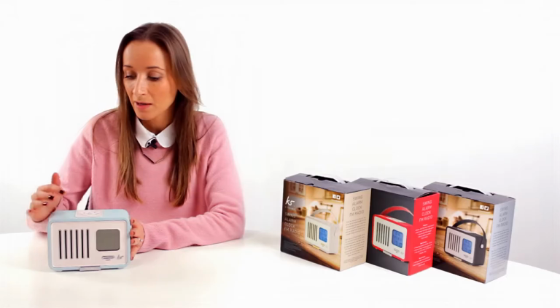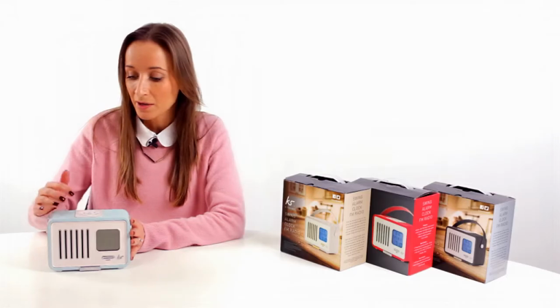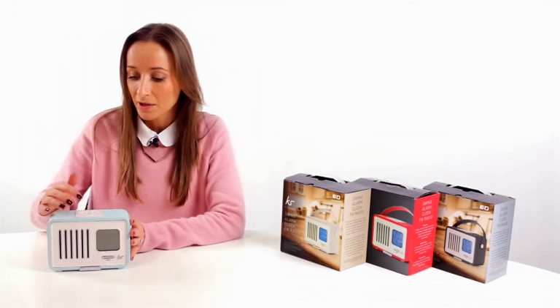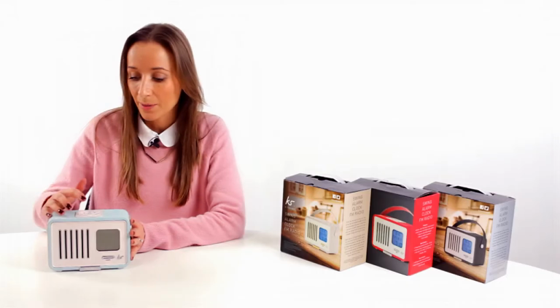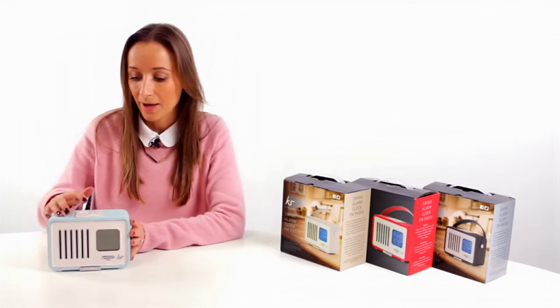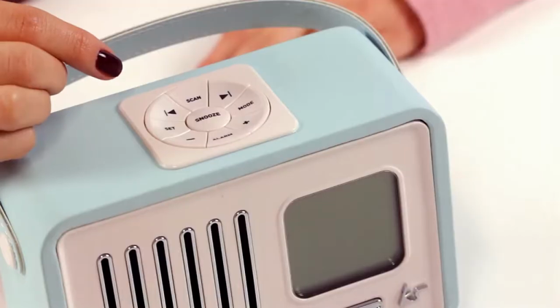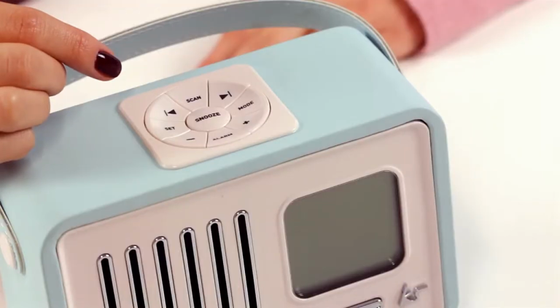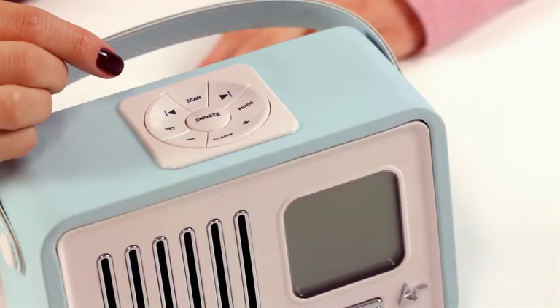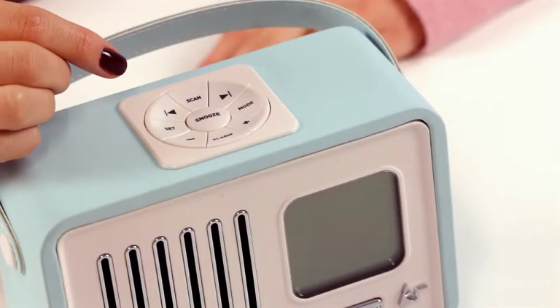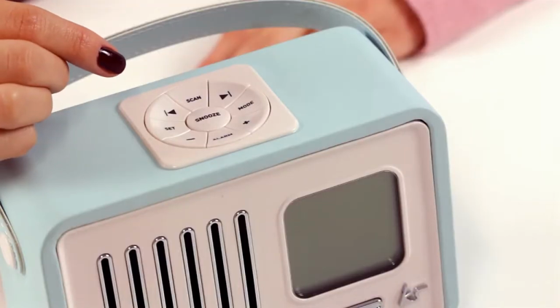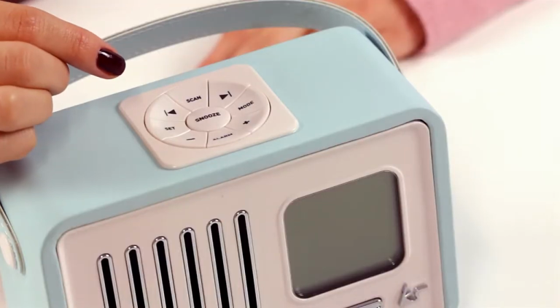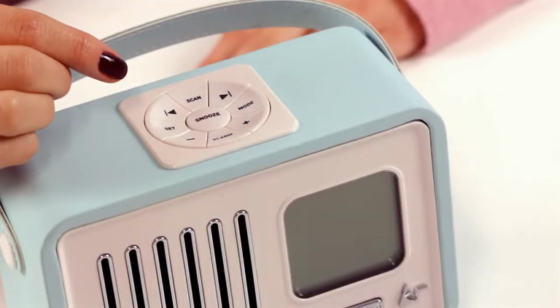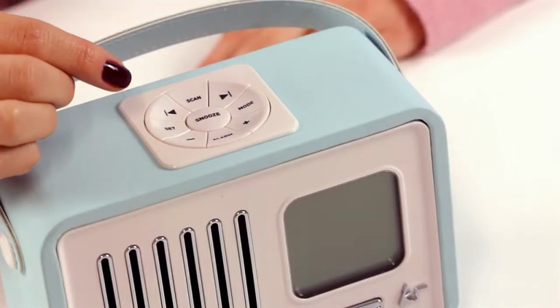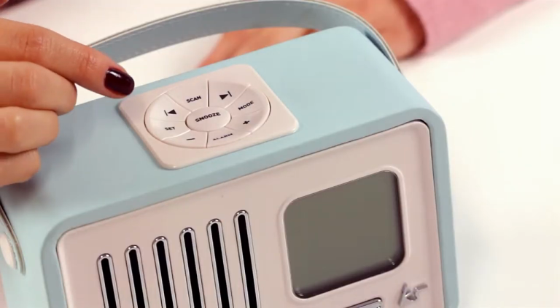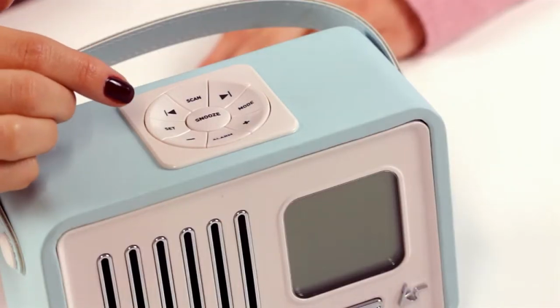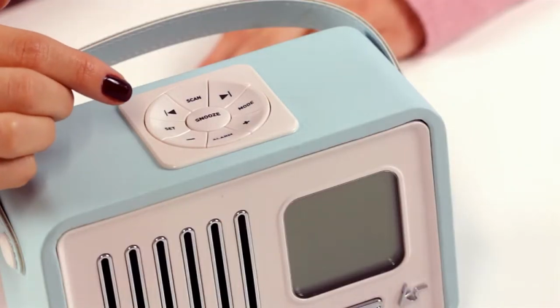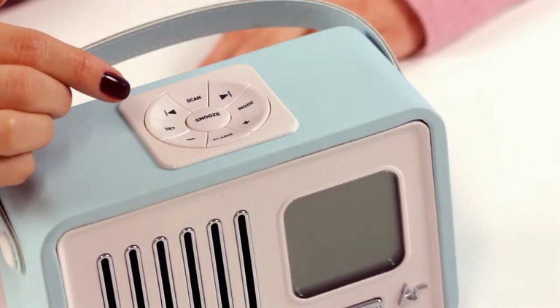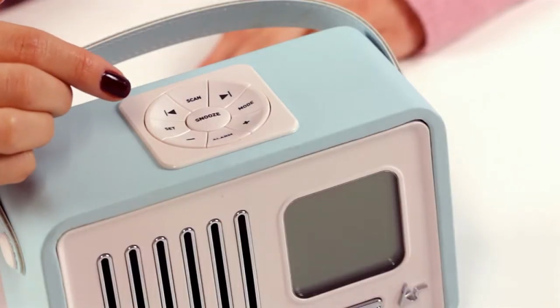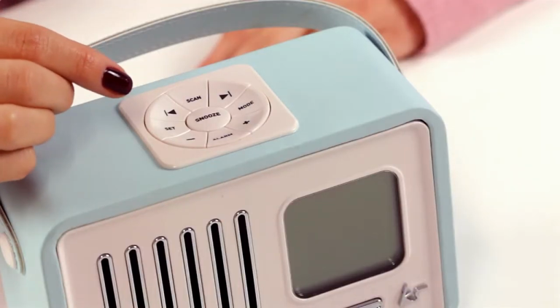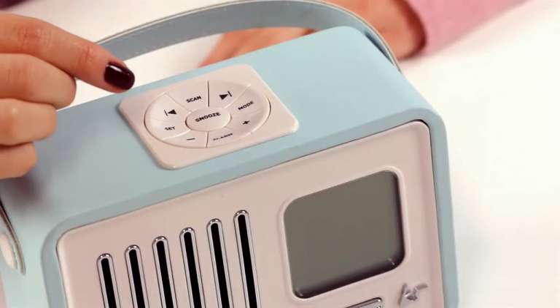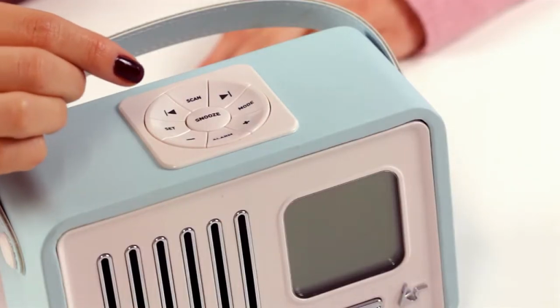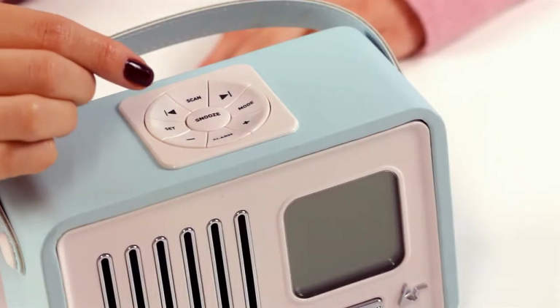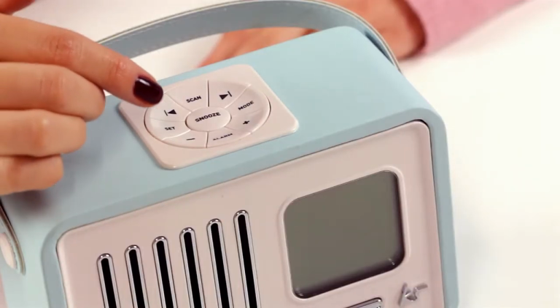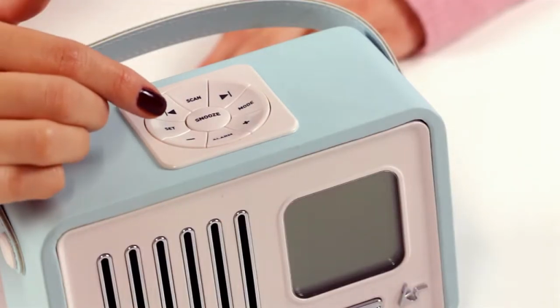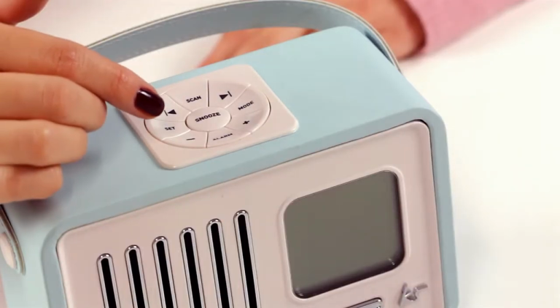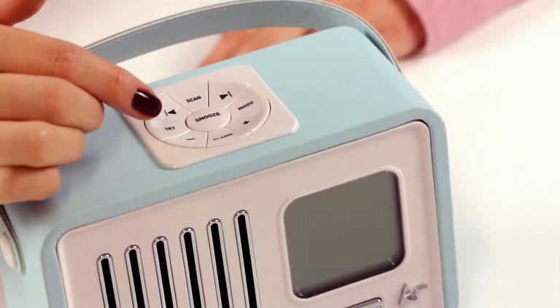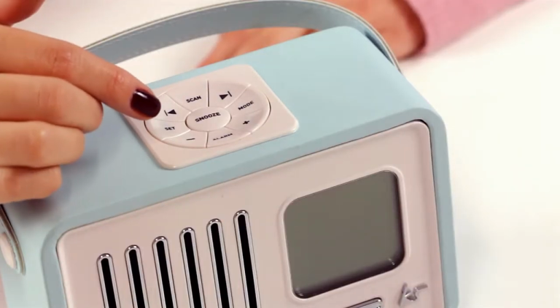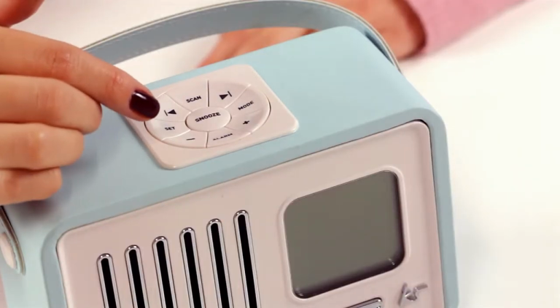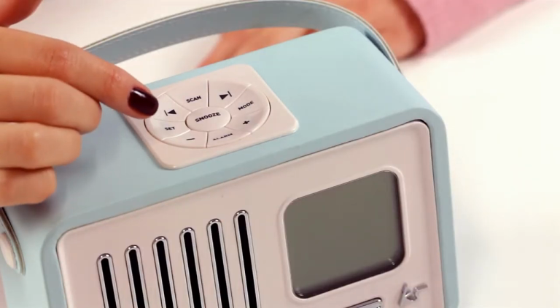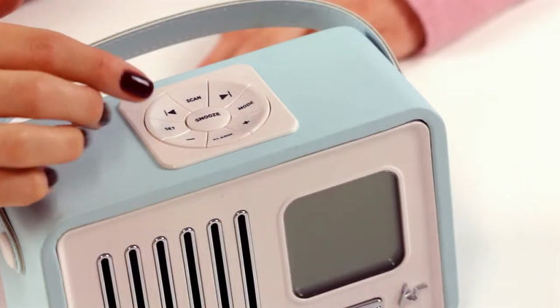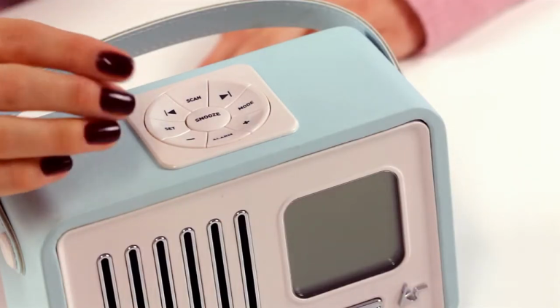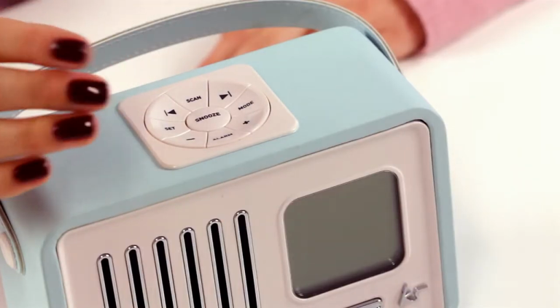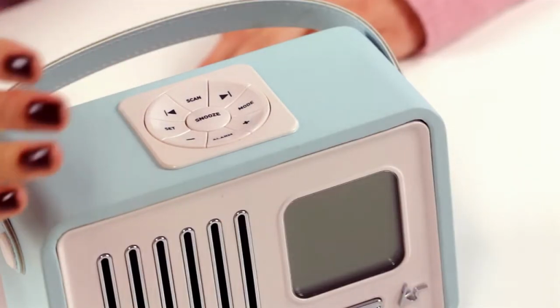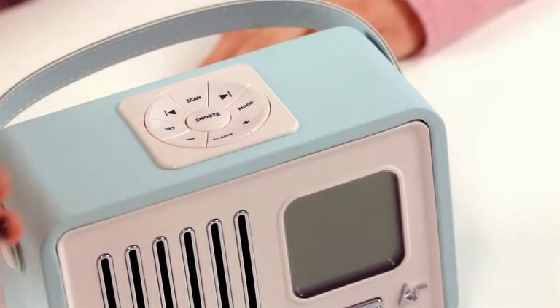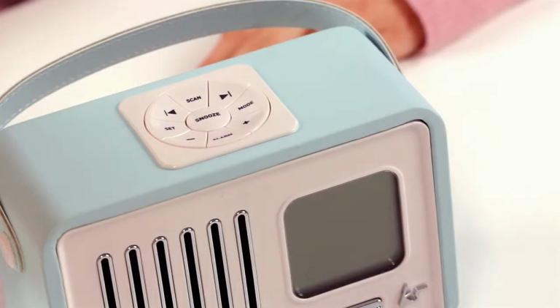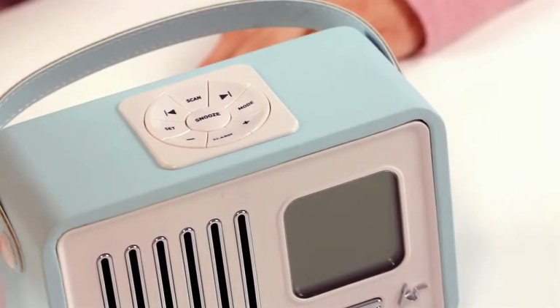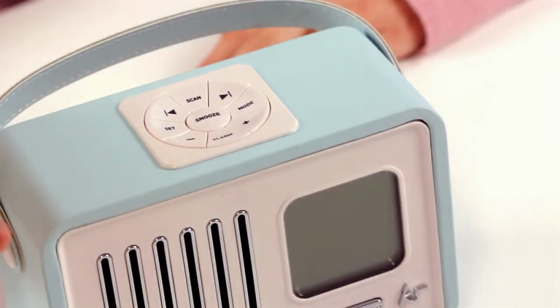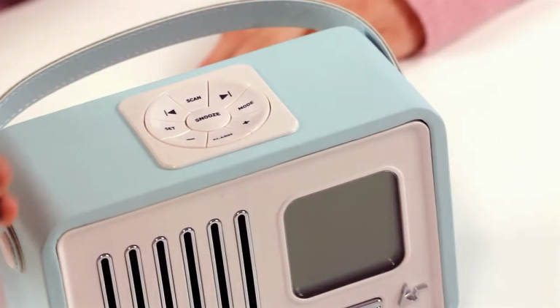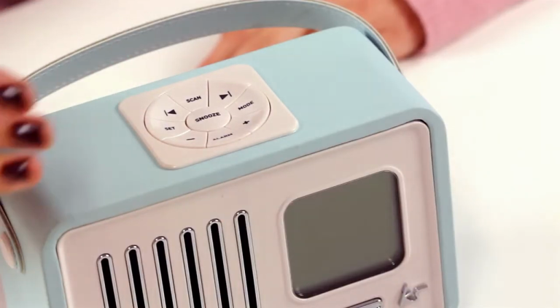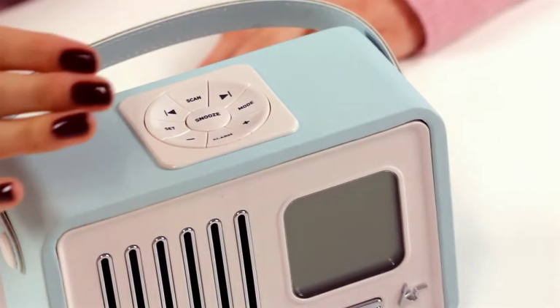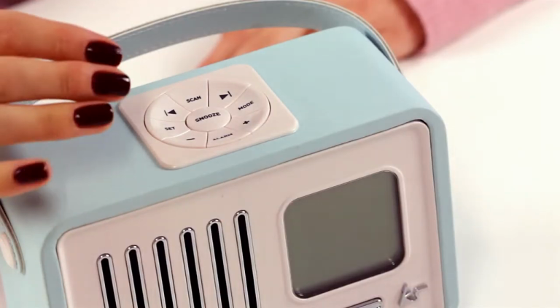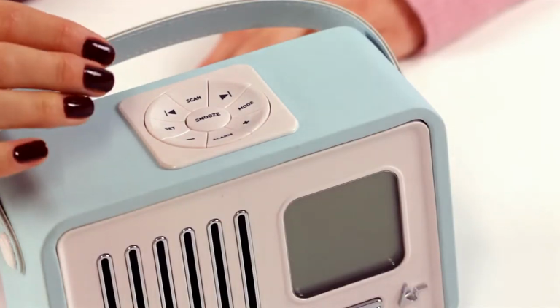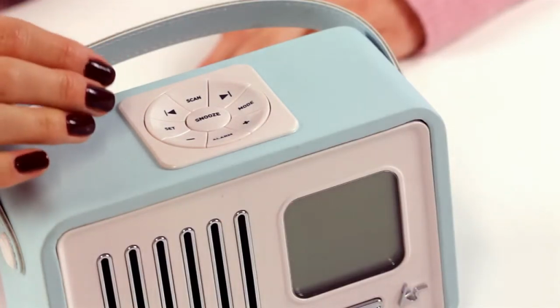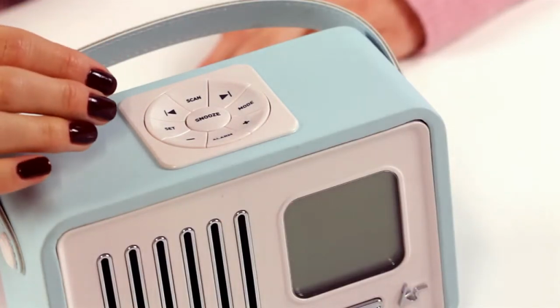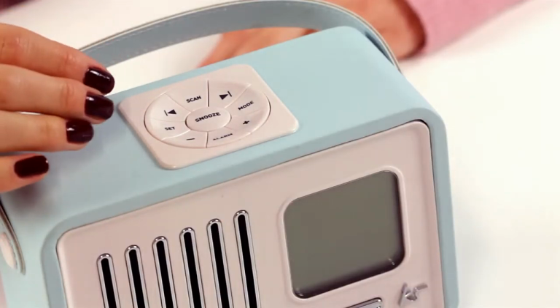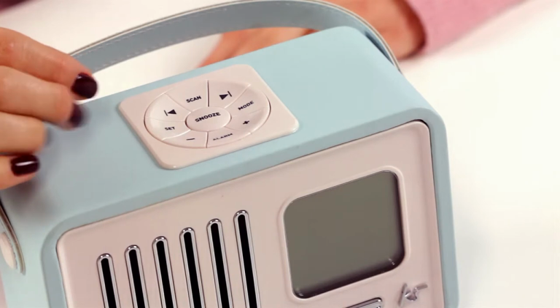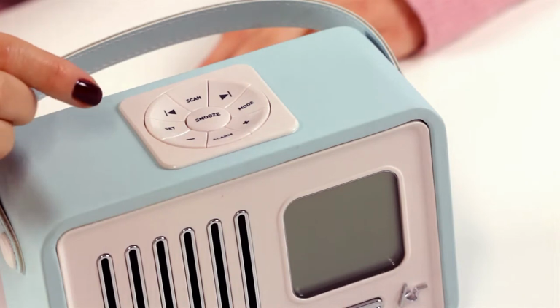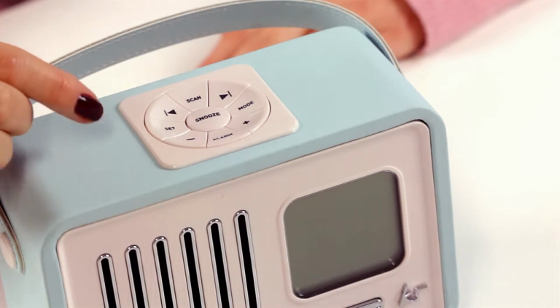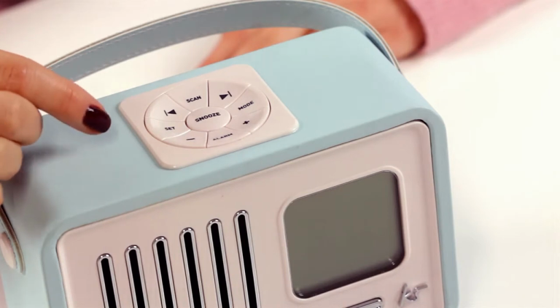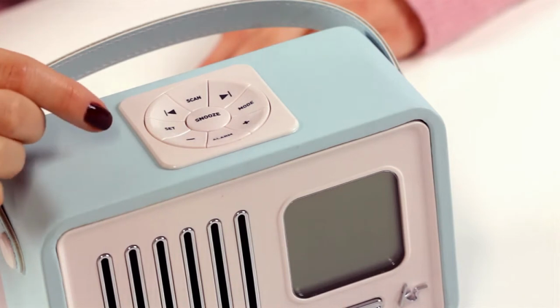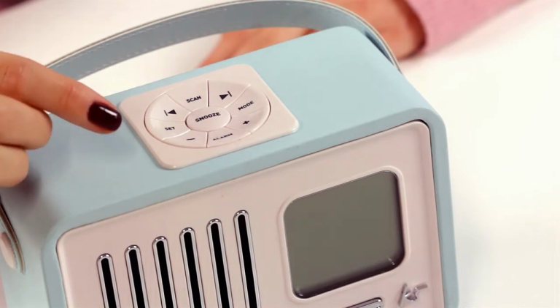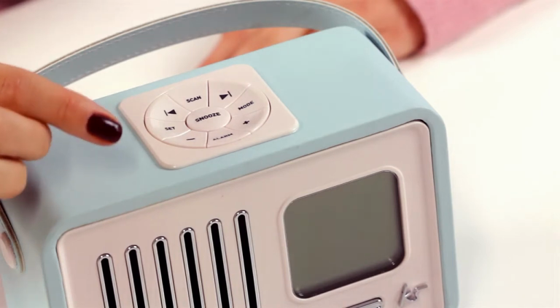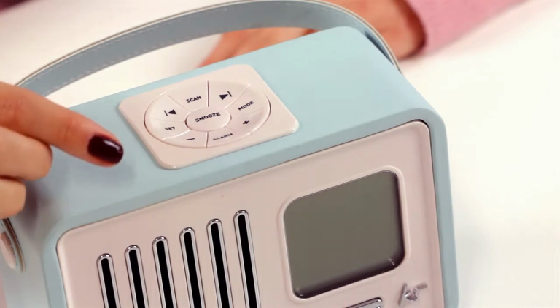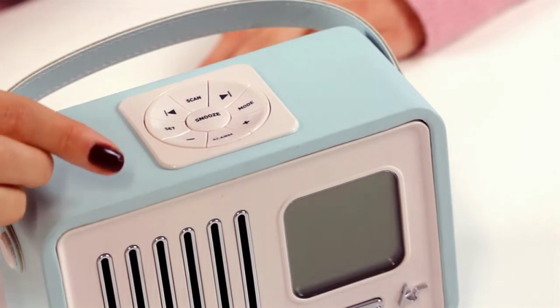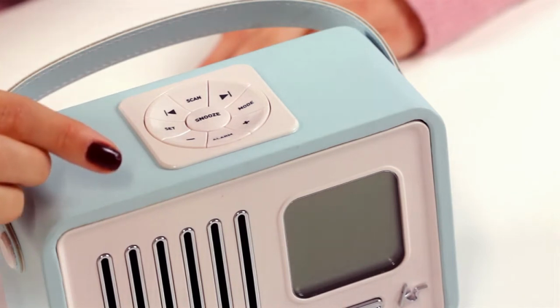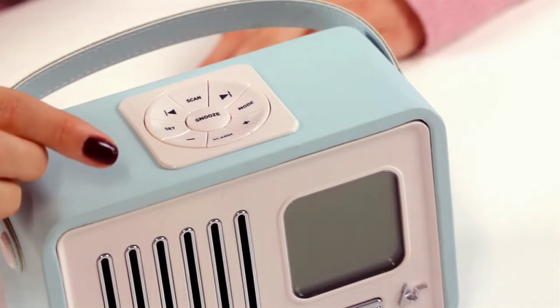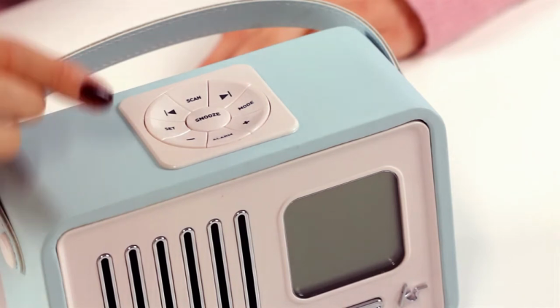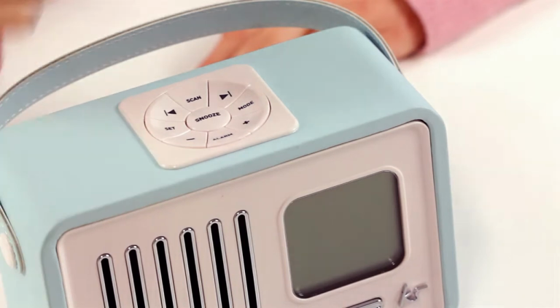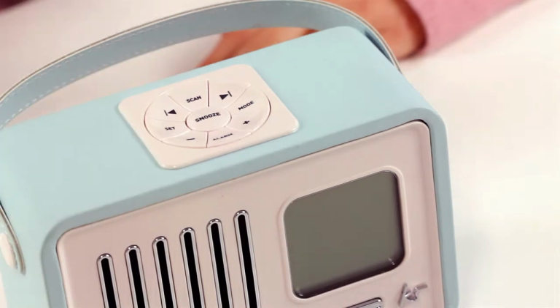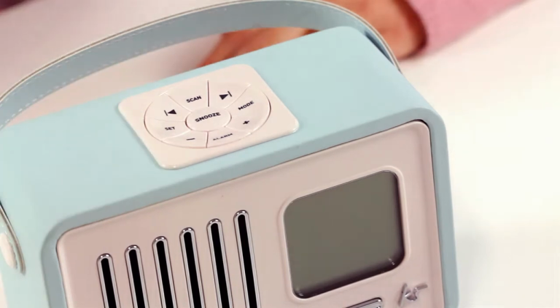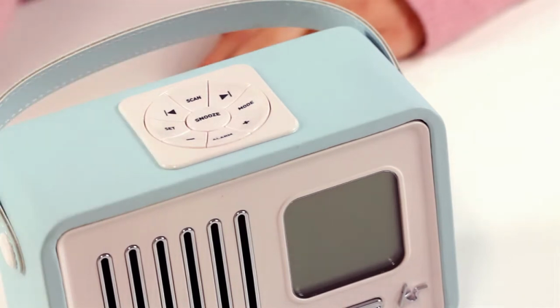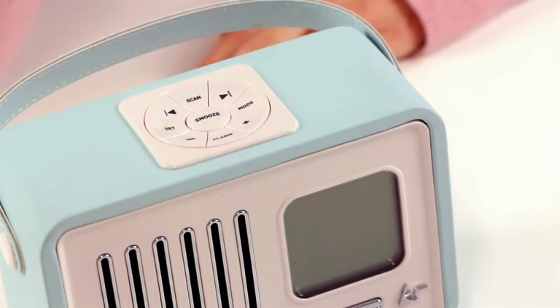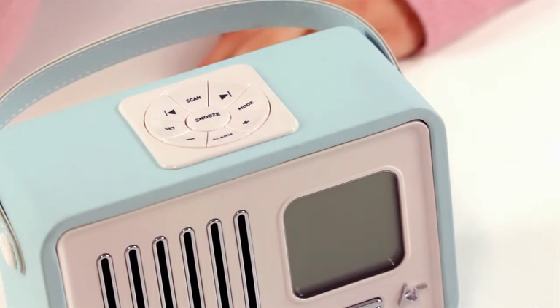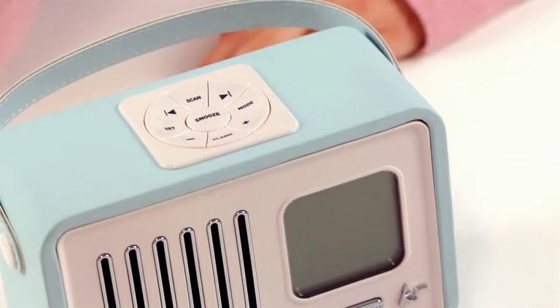You have a snooze button most importantly, you have skip track, volume controls, set, mode and alarm functions.